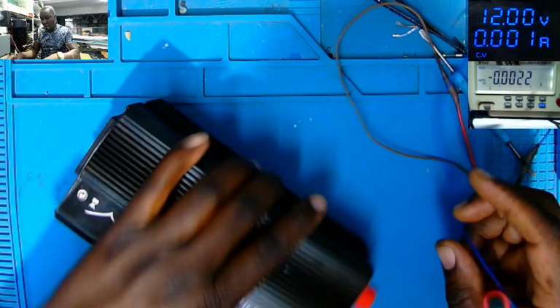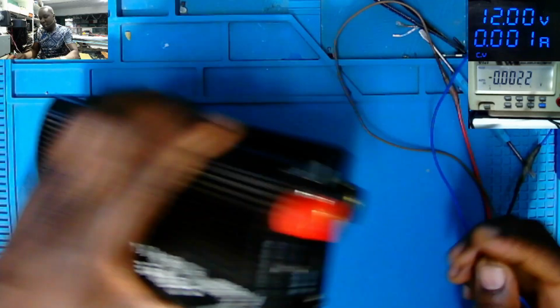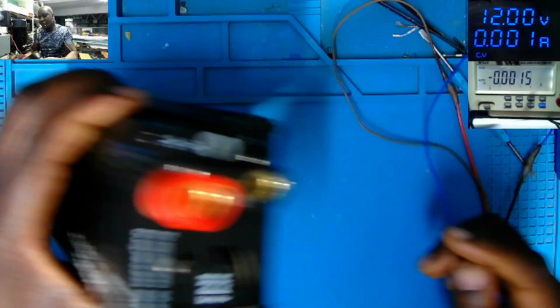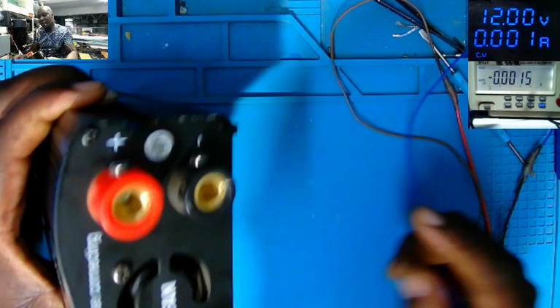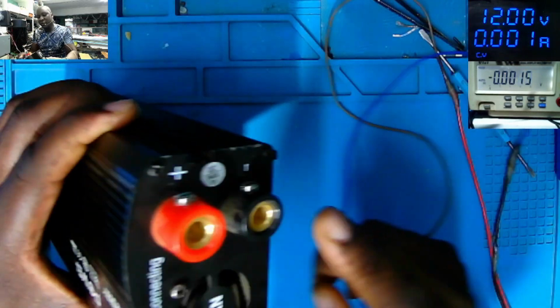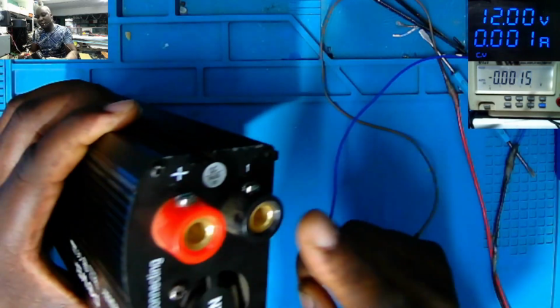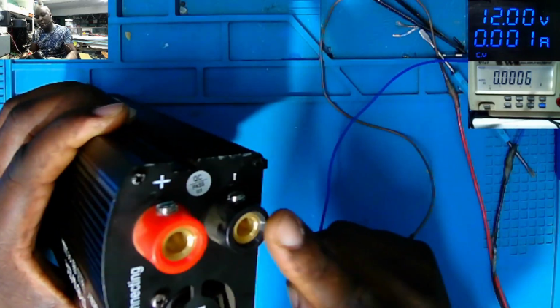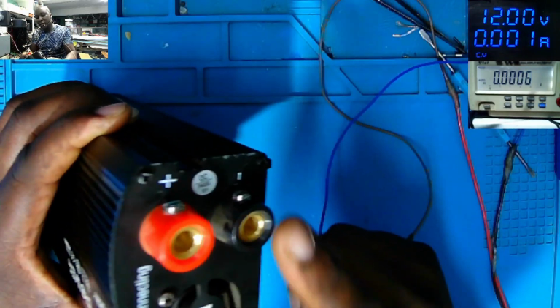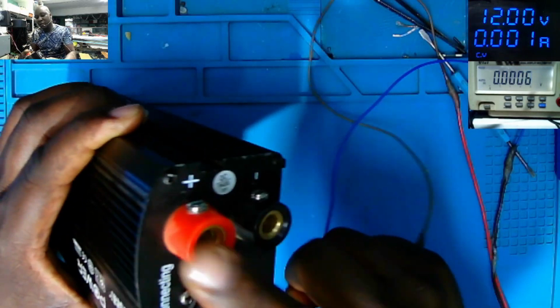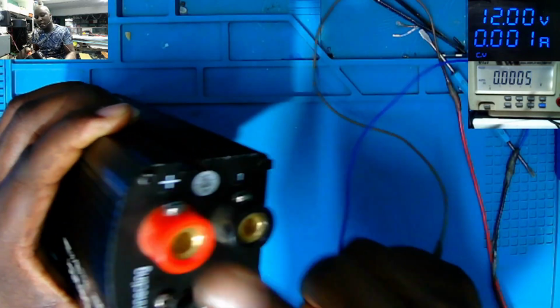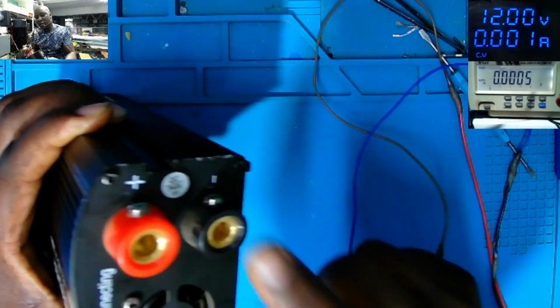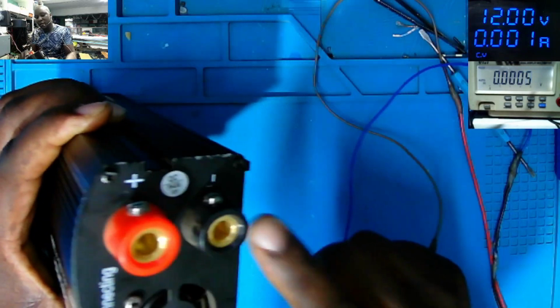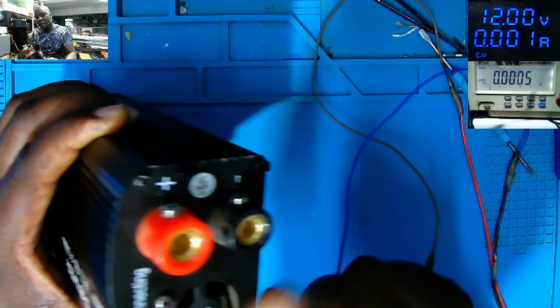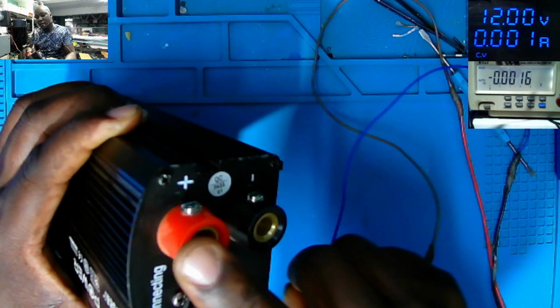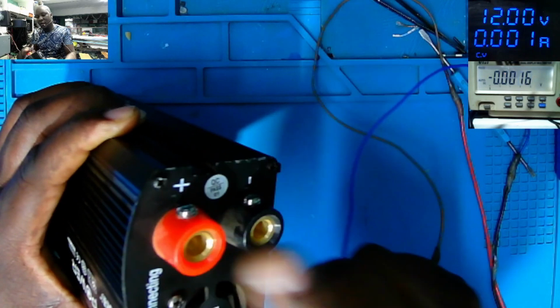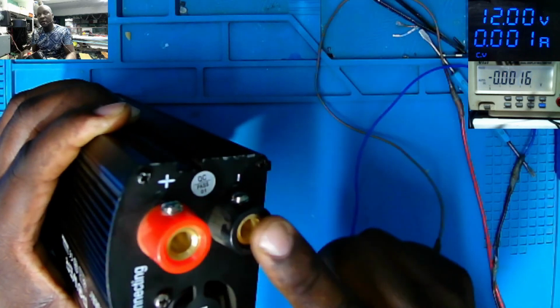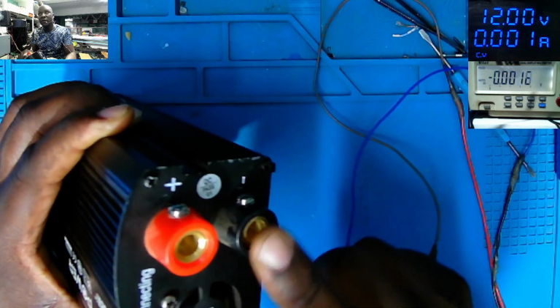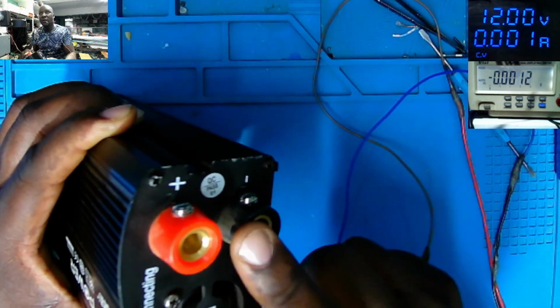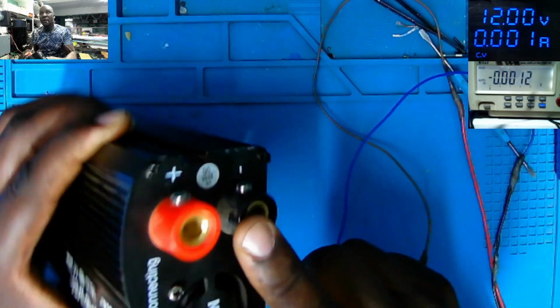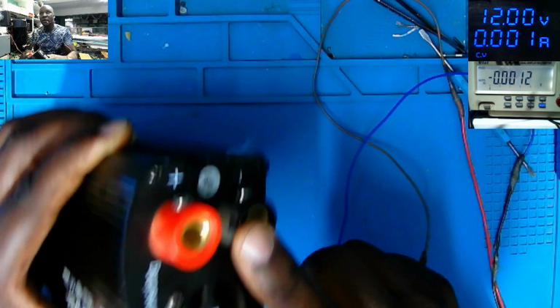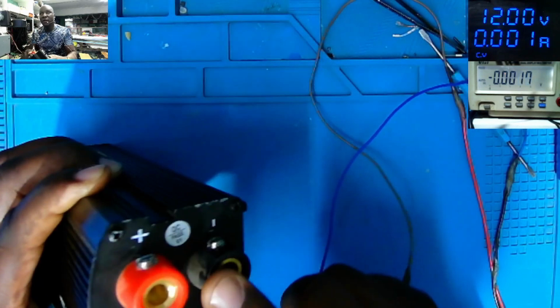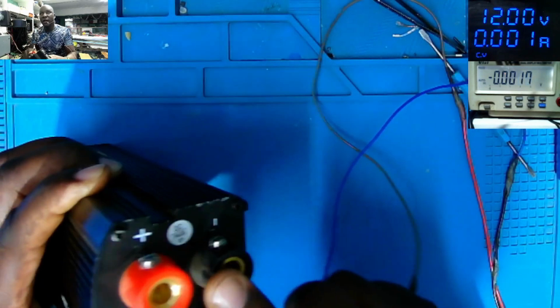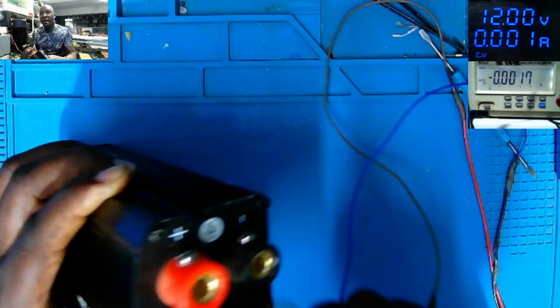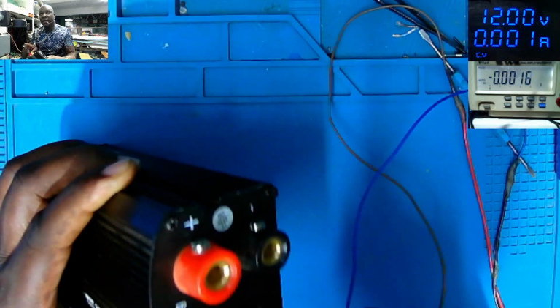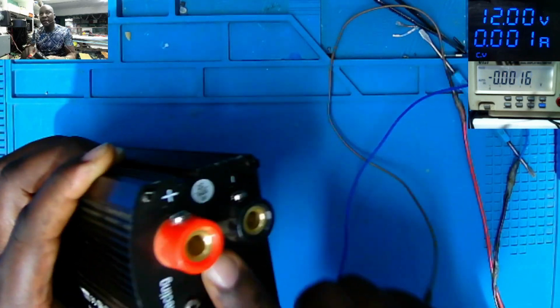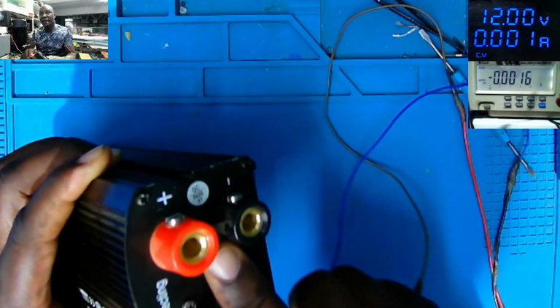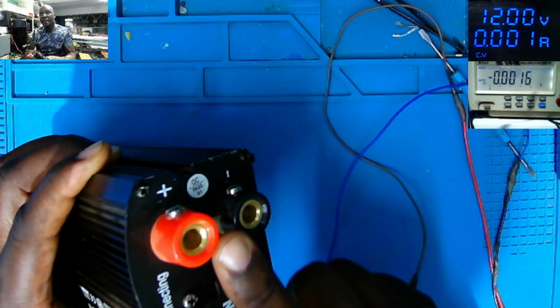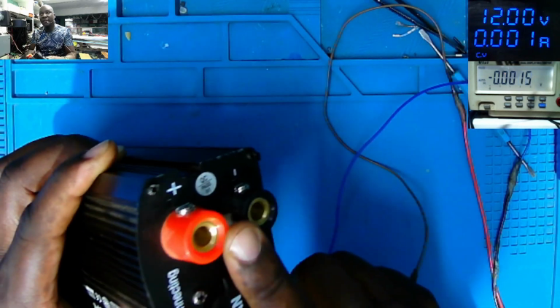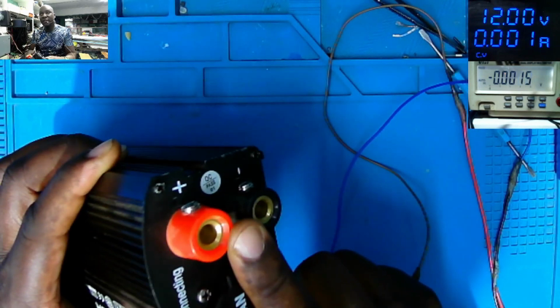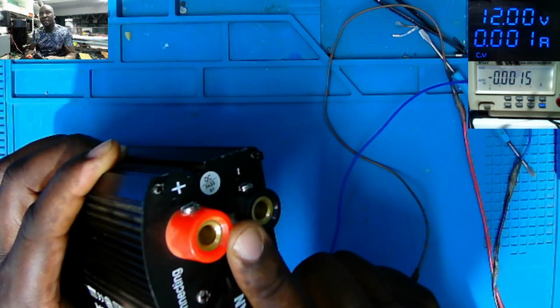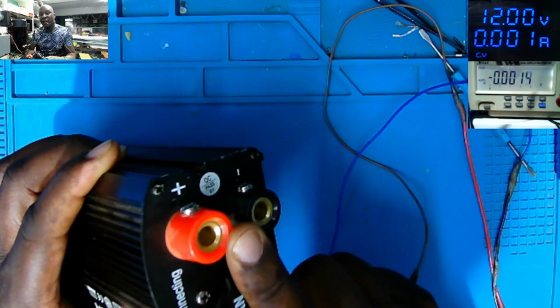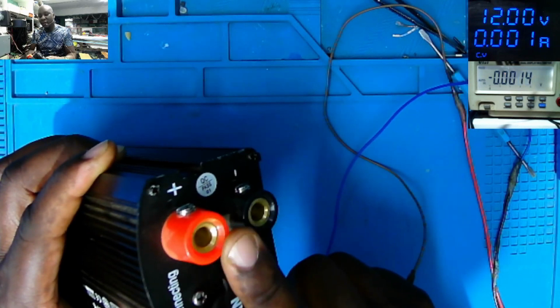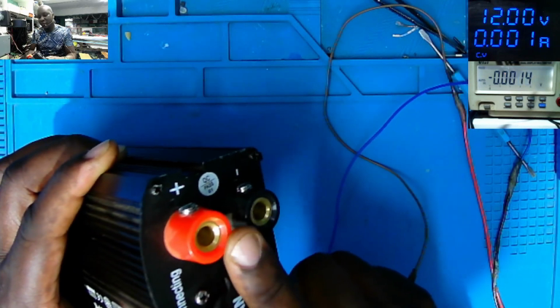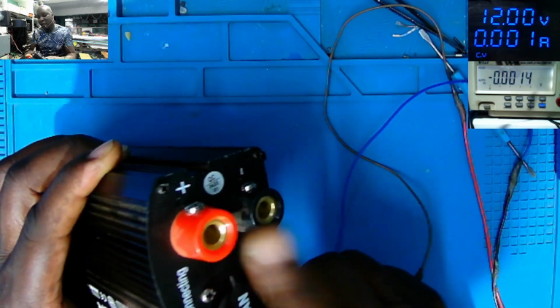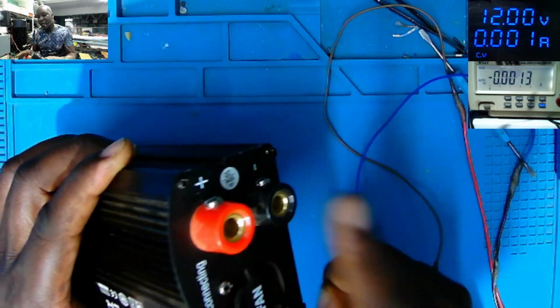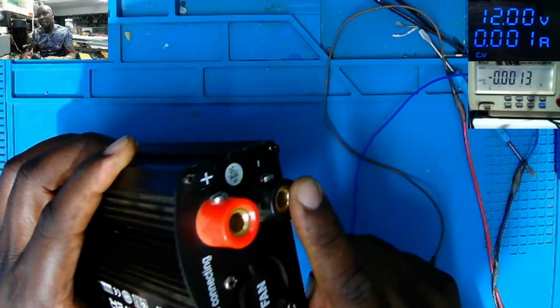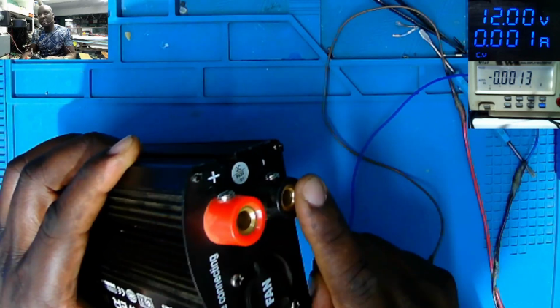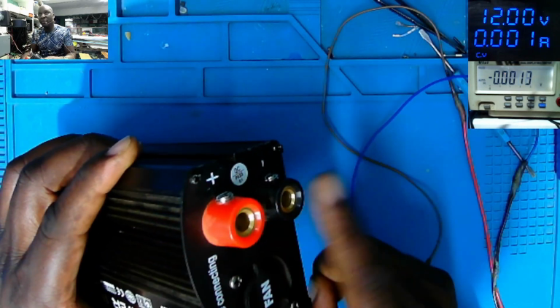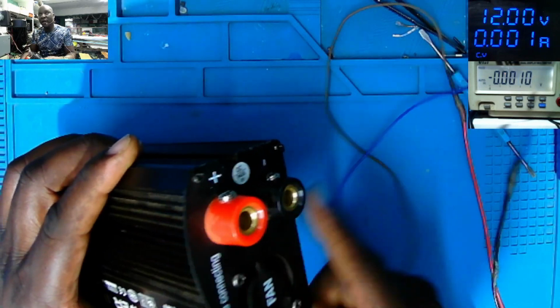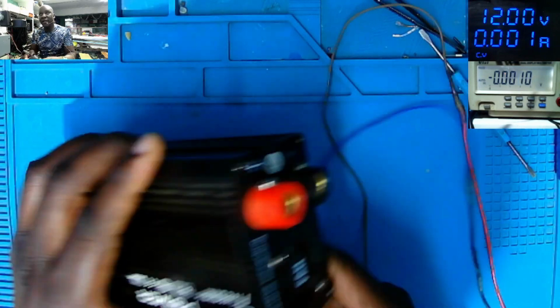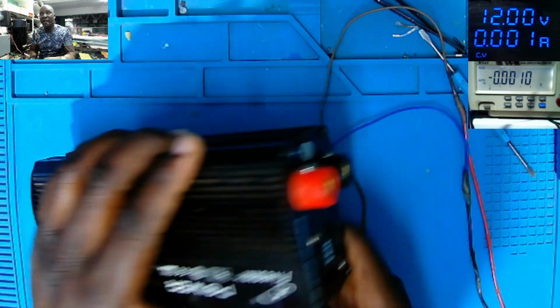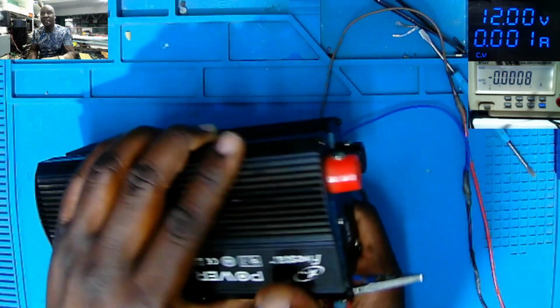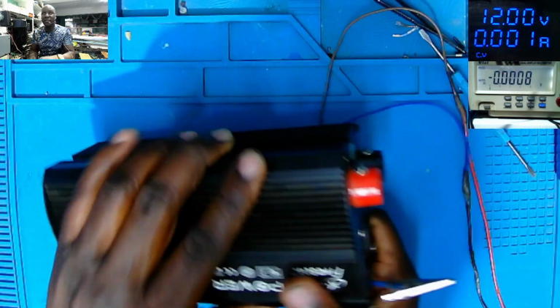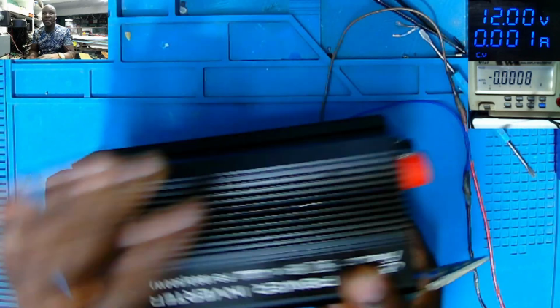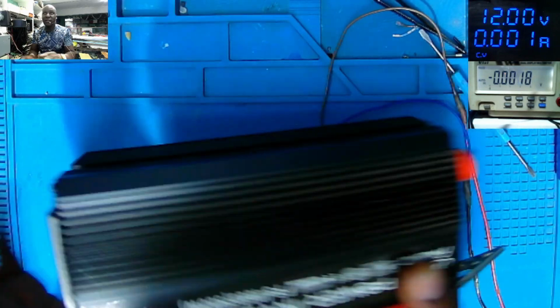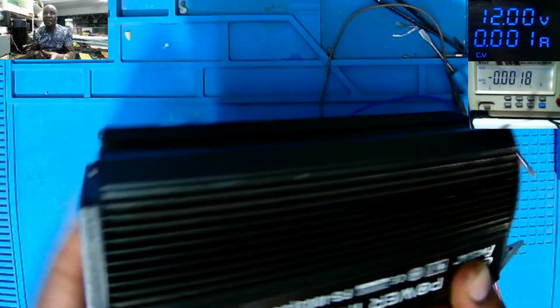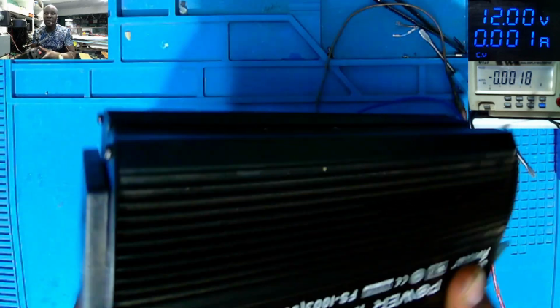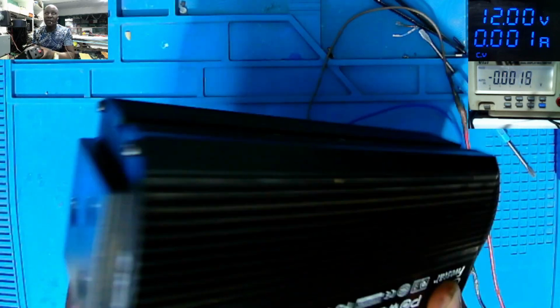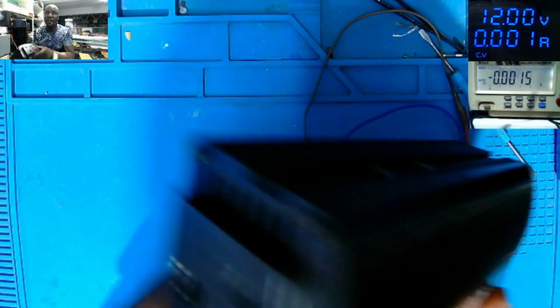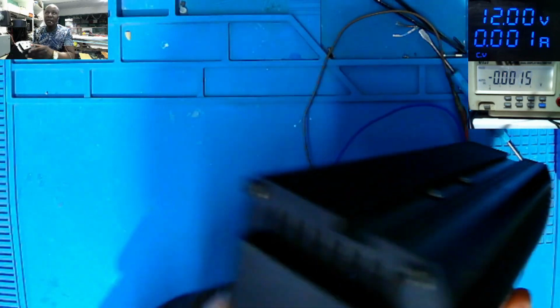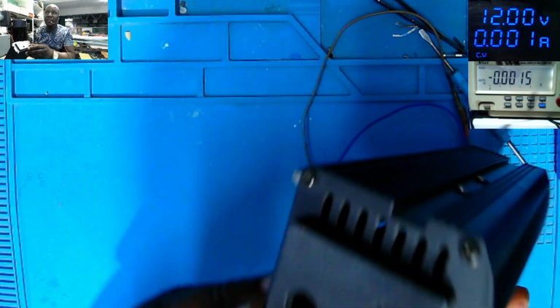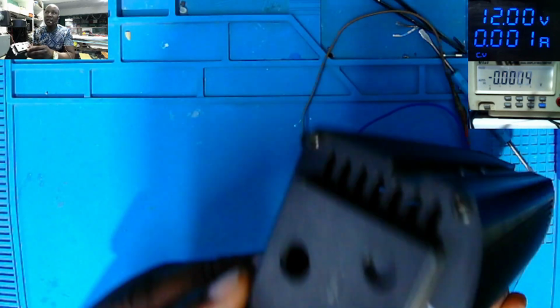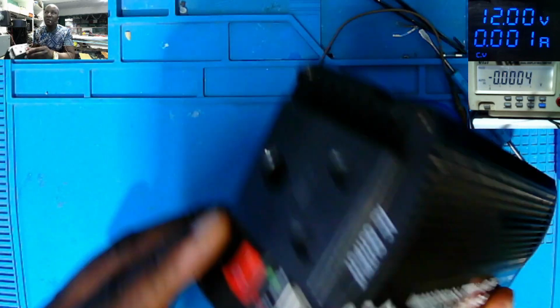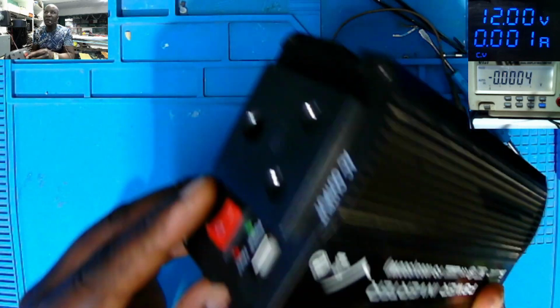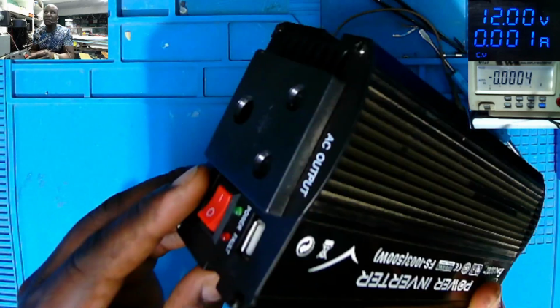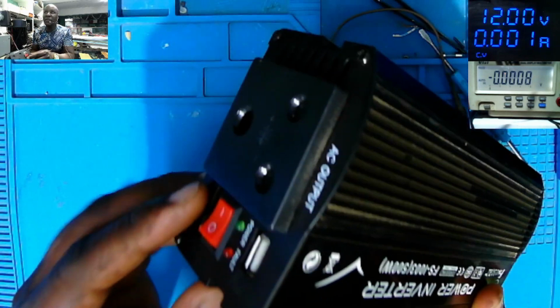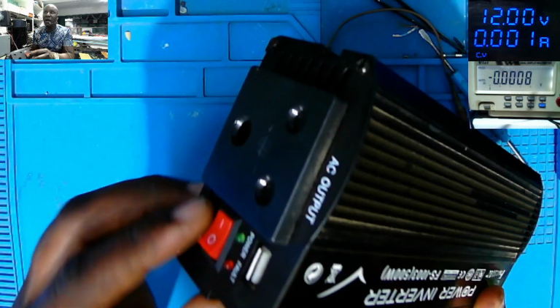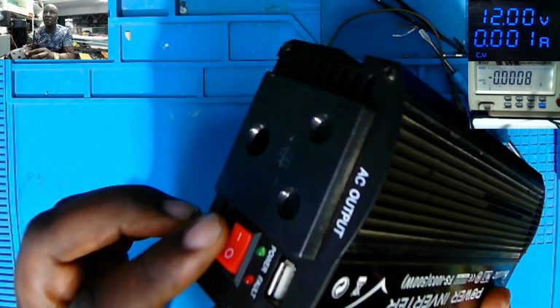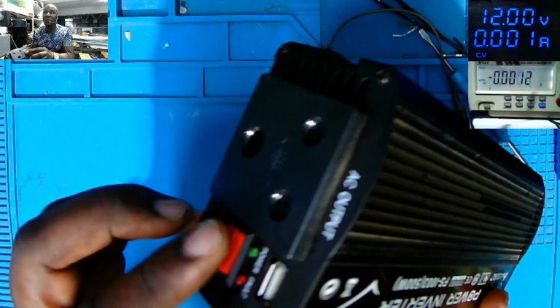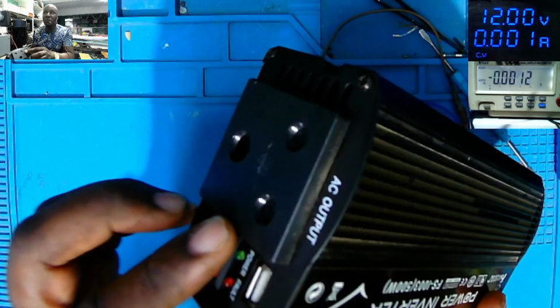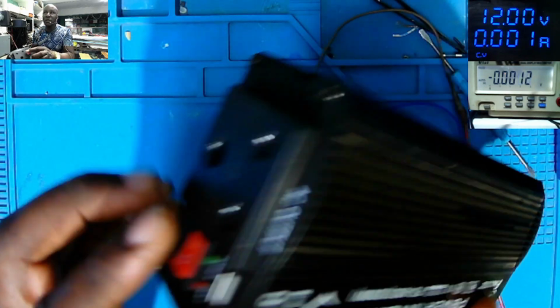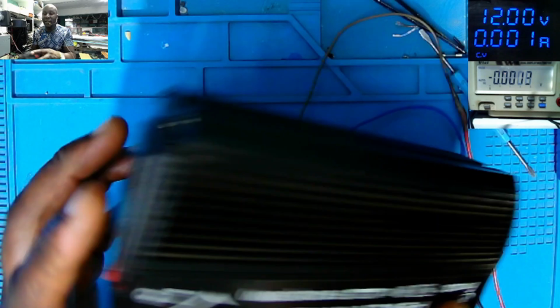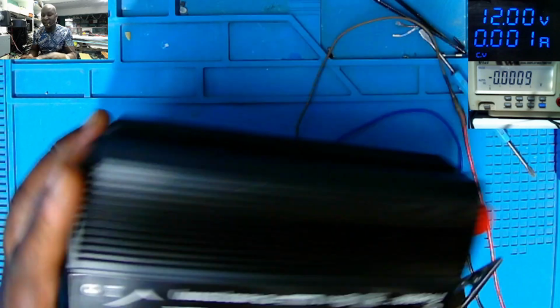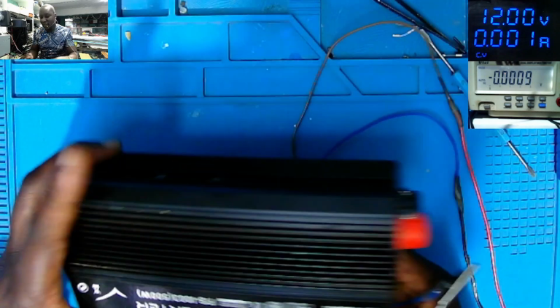We have the input here — red, that's the plus, and the minus. And here we have the output AC.